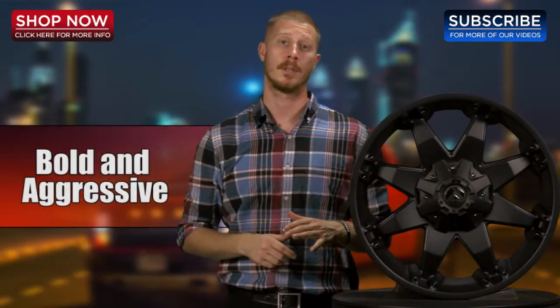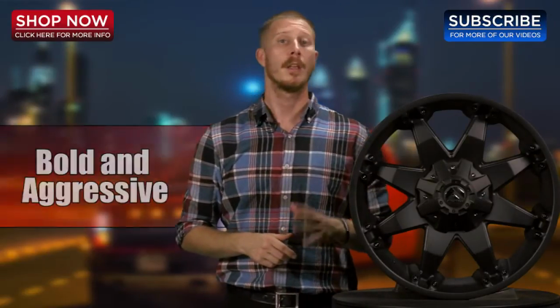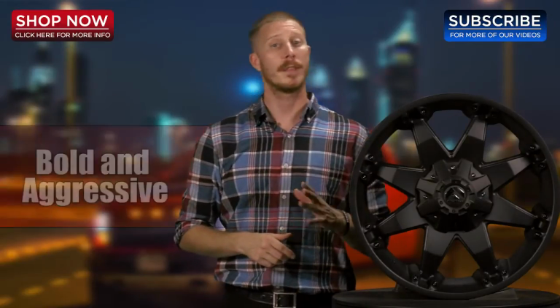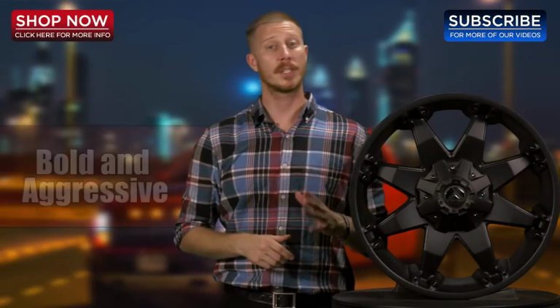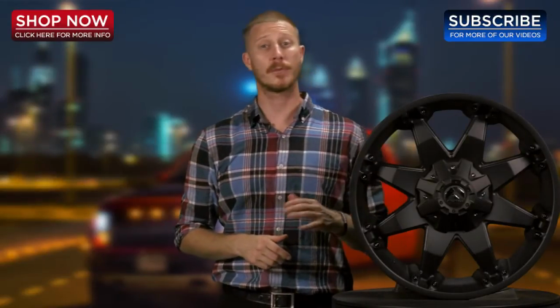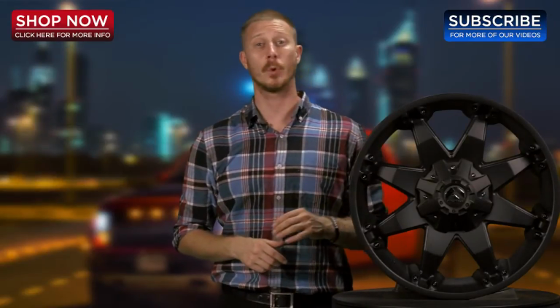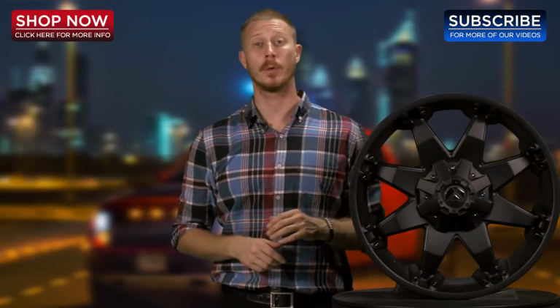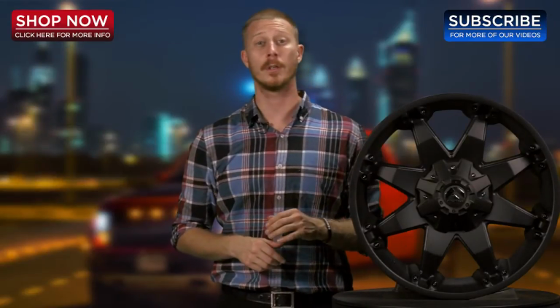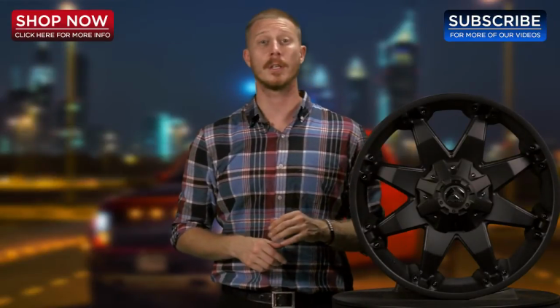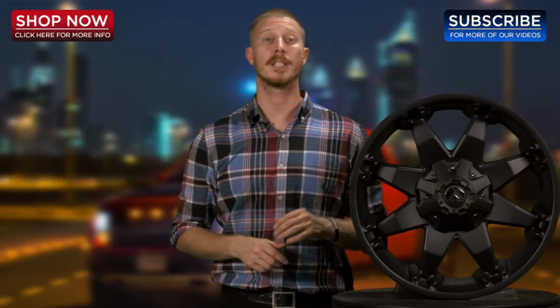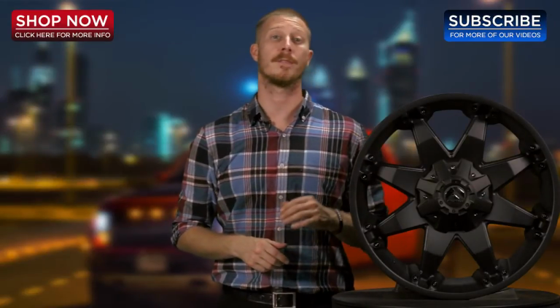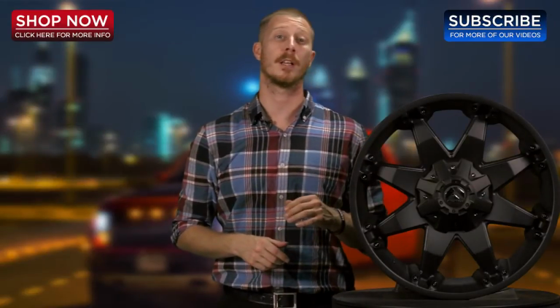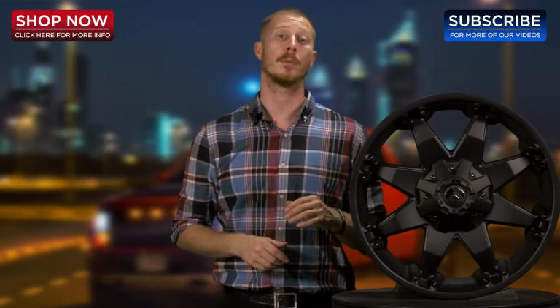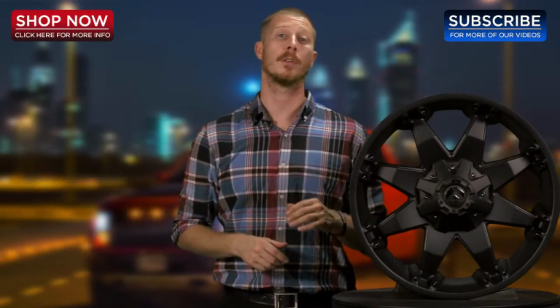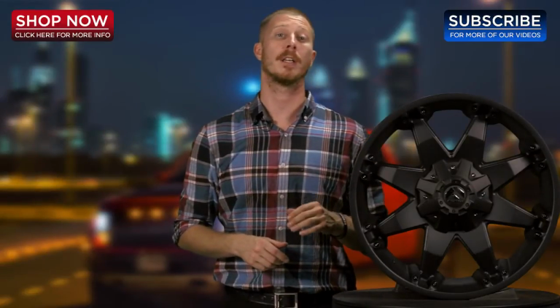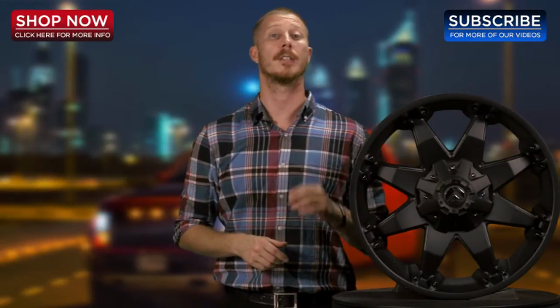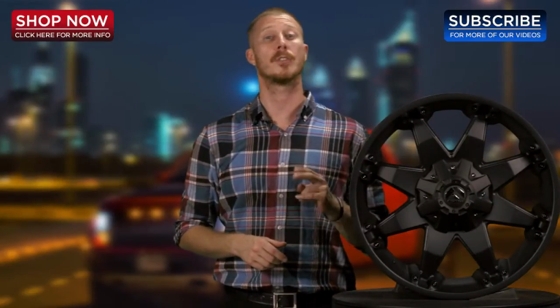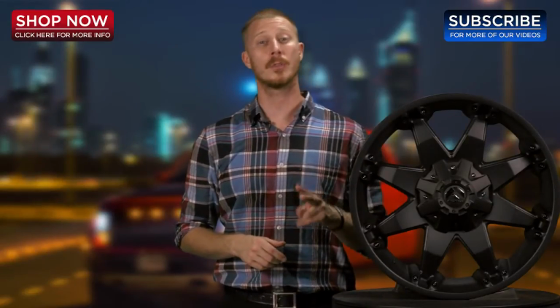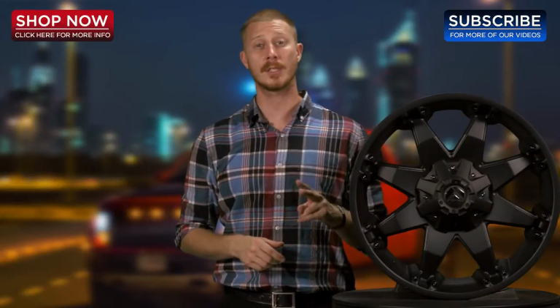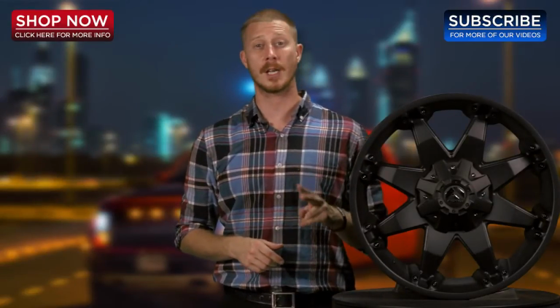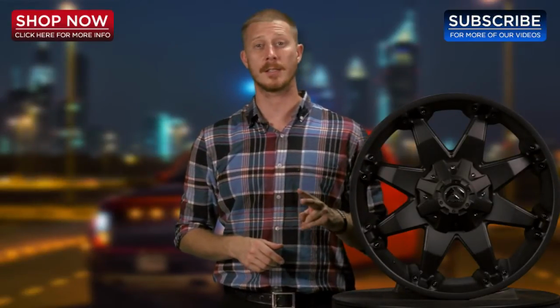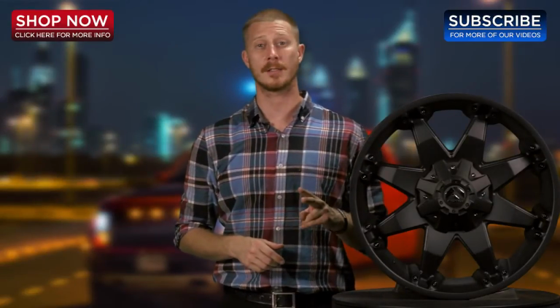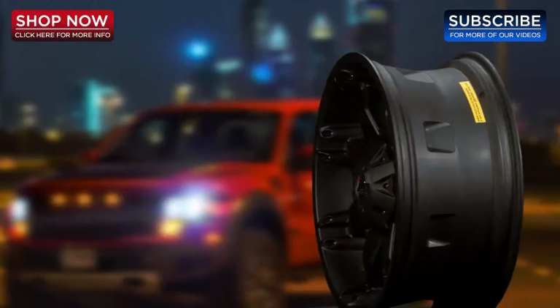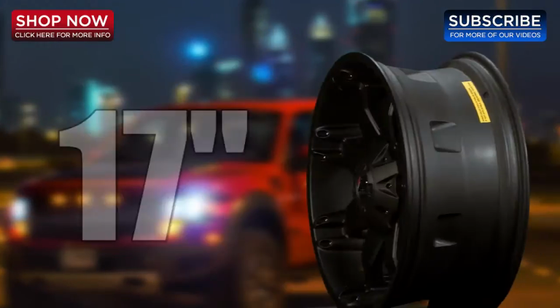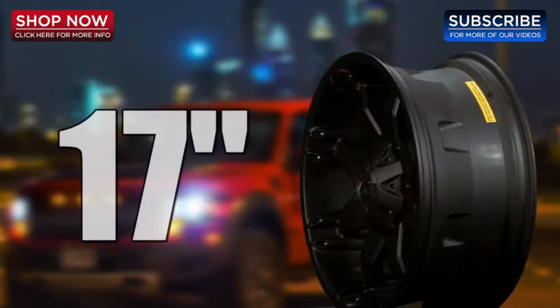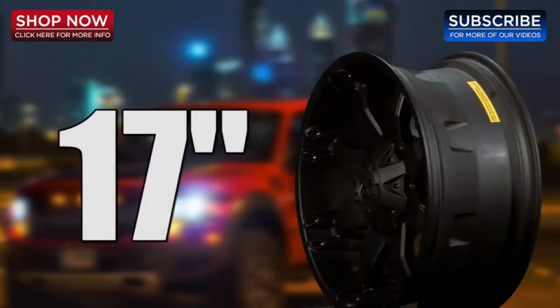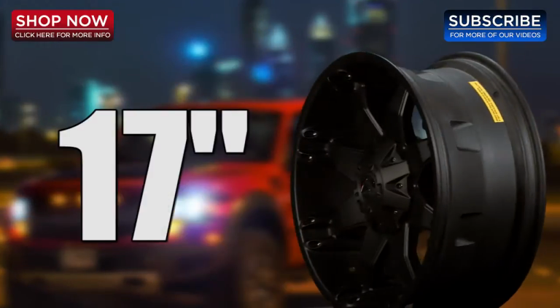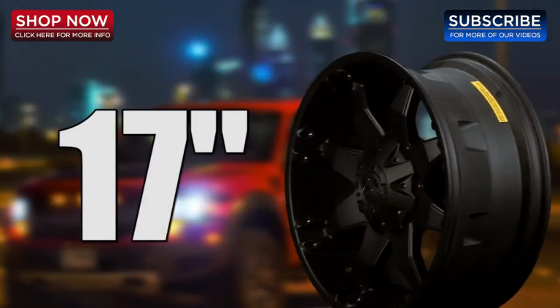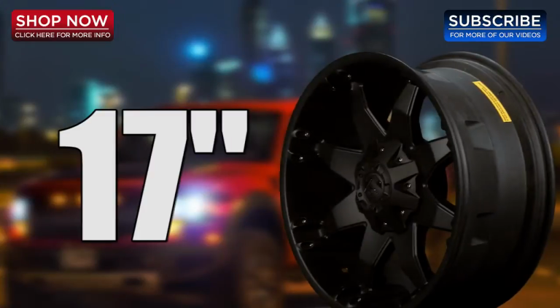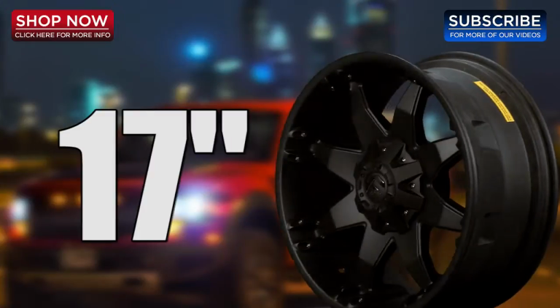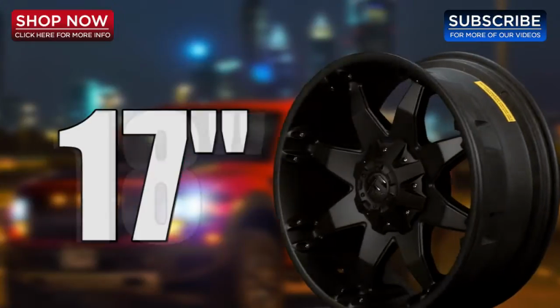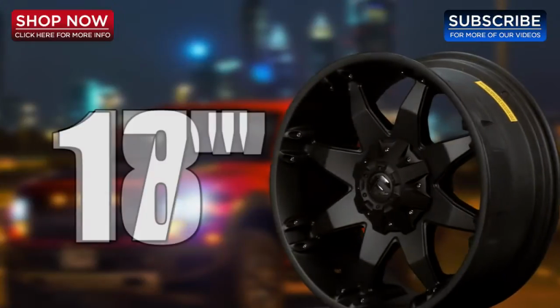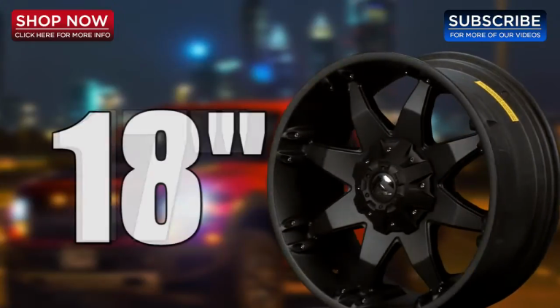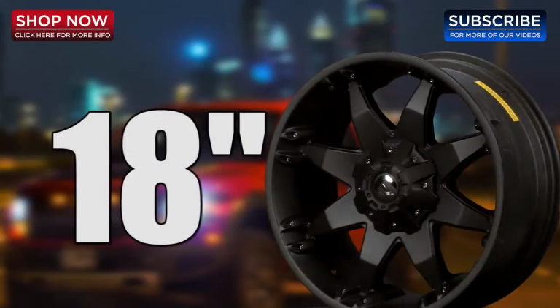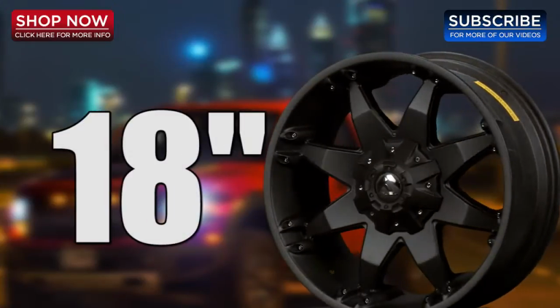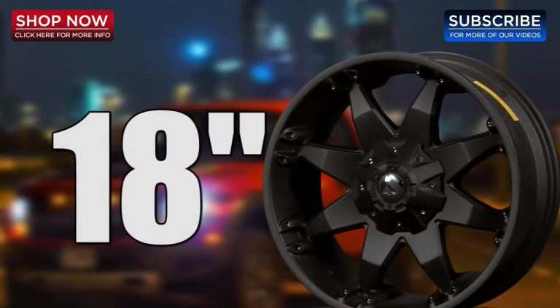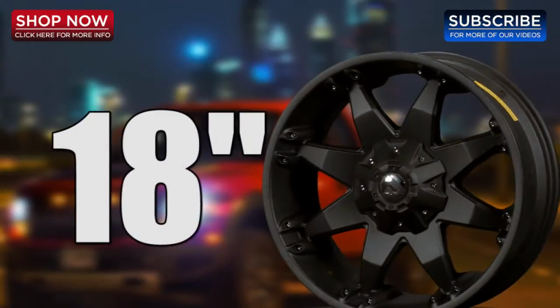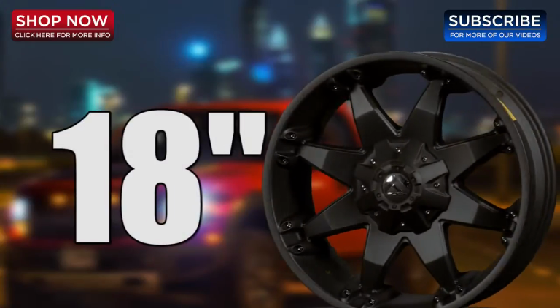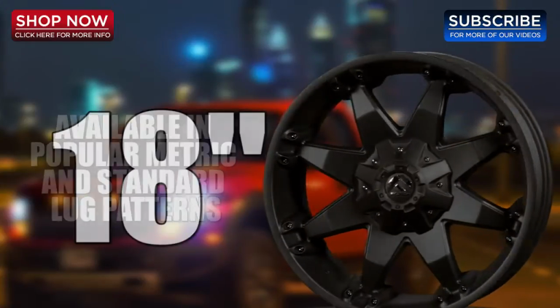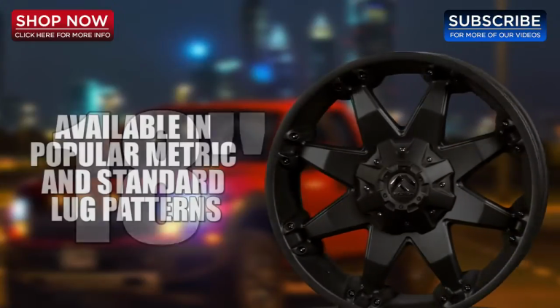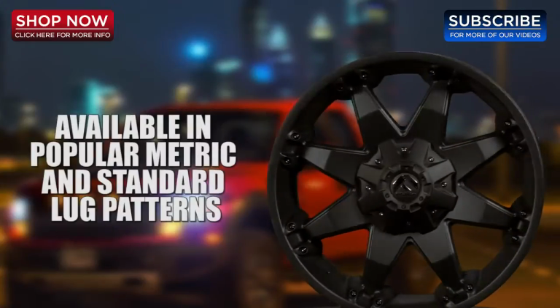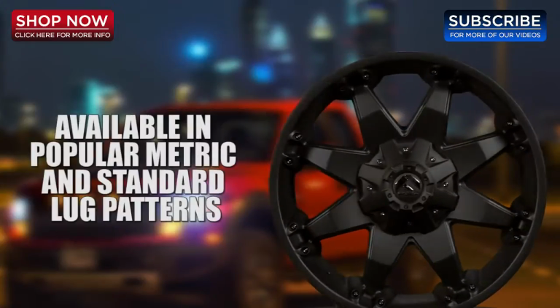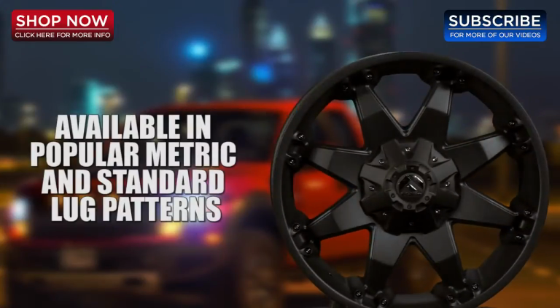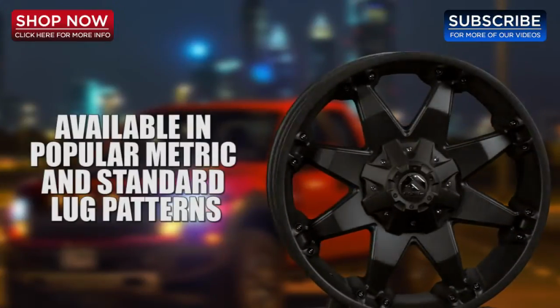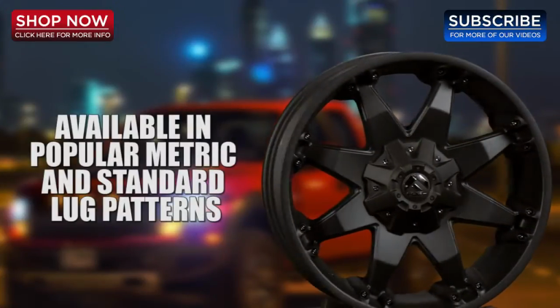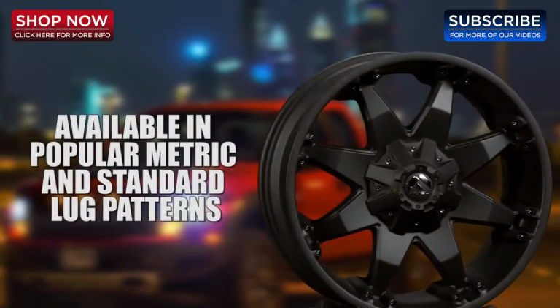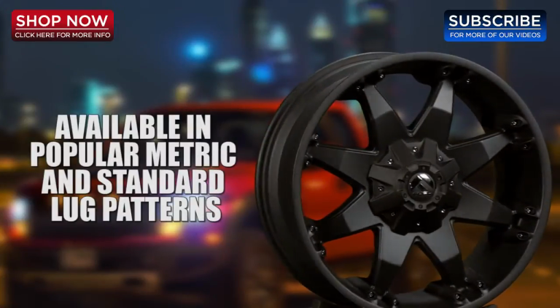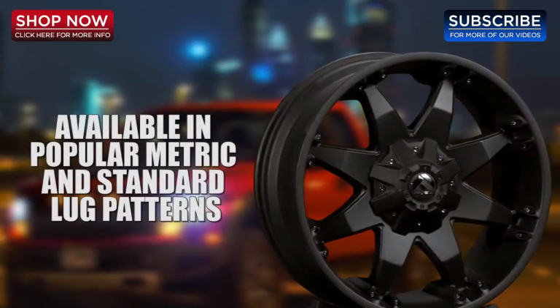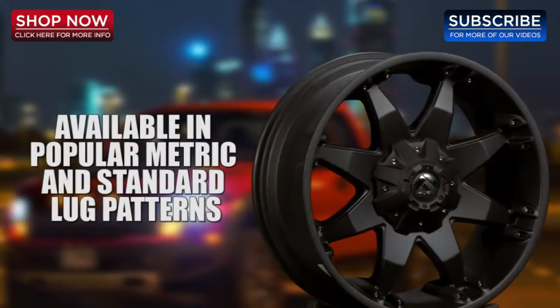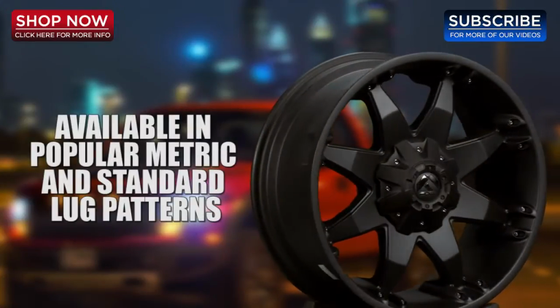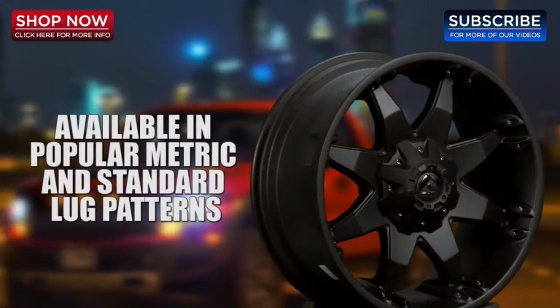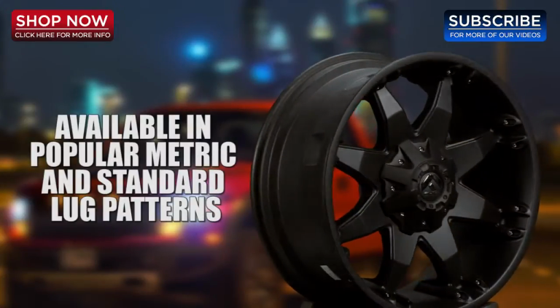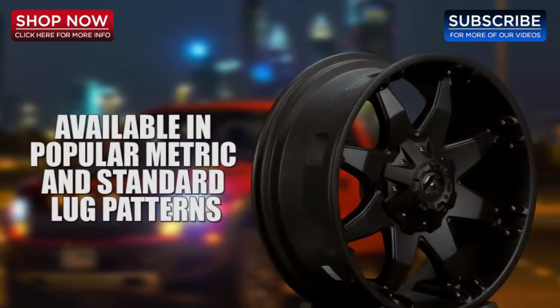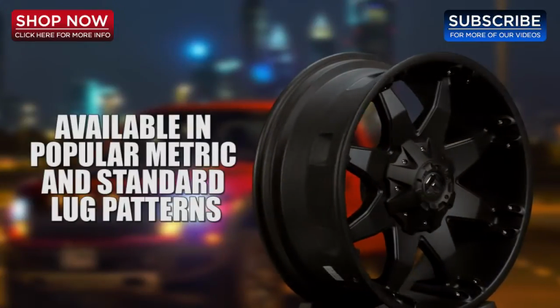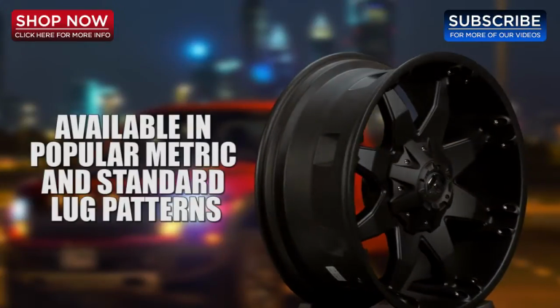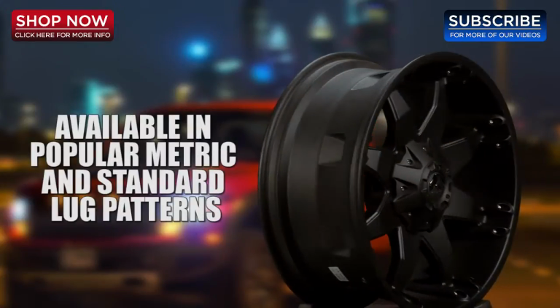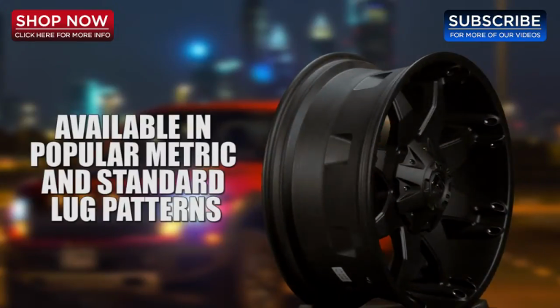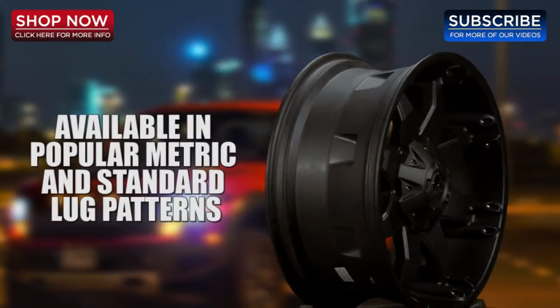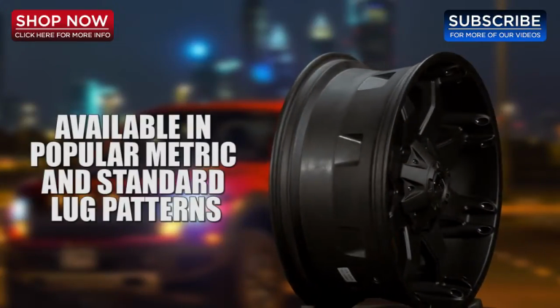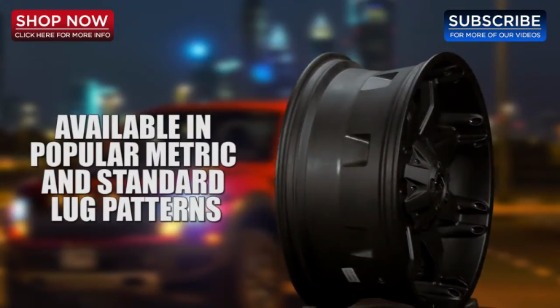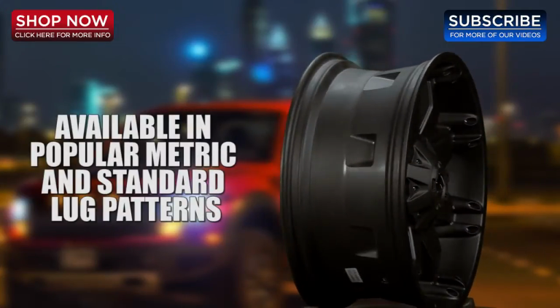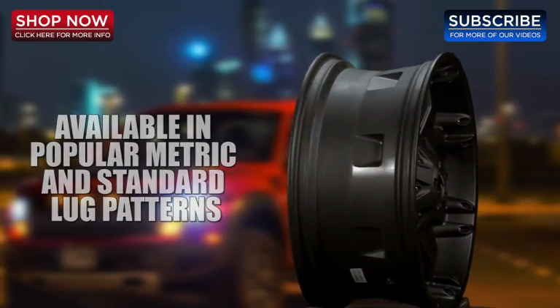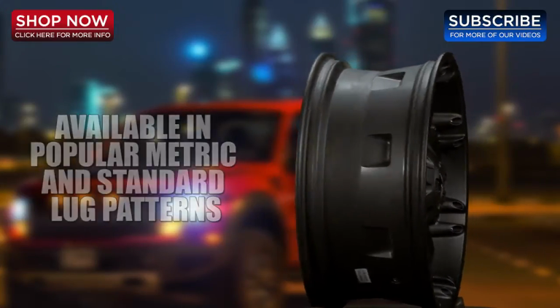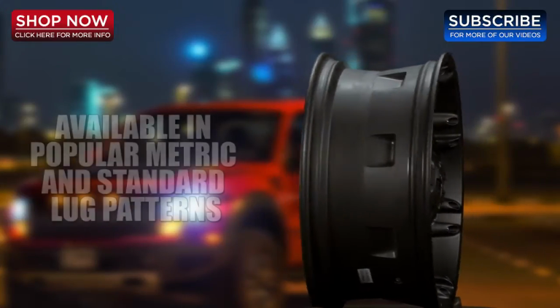This Fuel Wheel is available in two sizes, 17-inch and 18-inch, and available in today's popular metric and standard lug patterns.